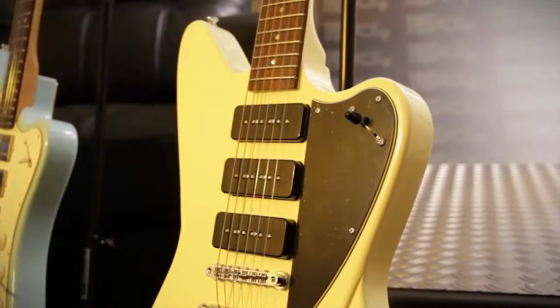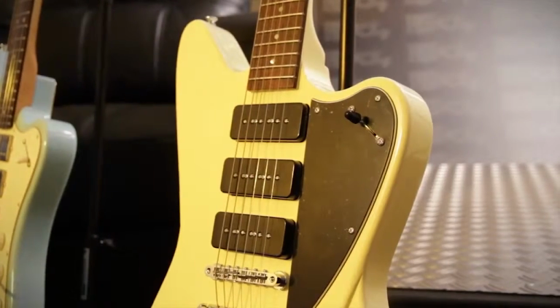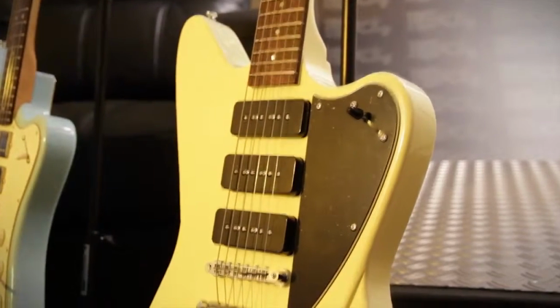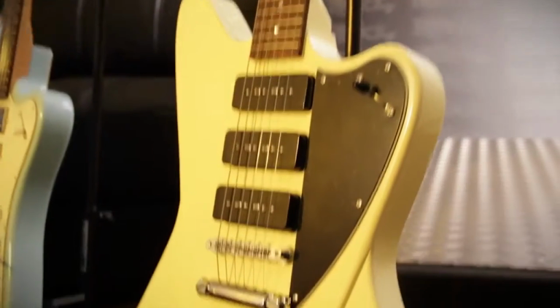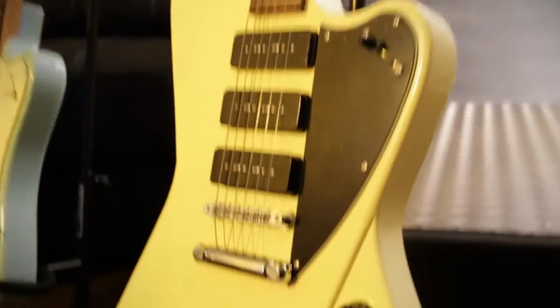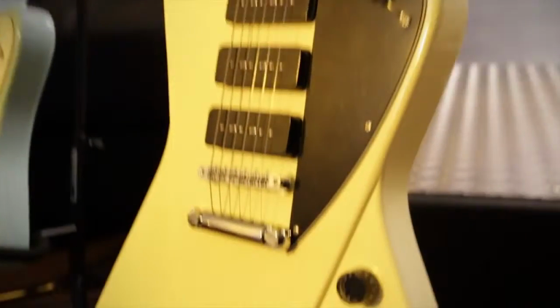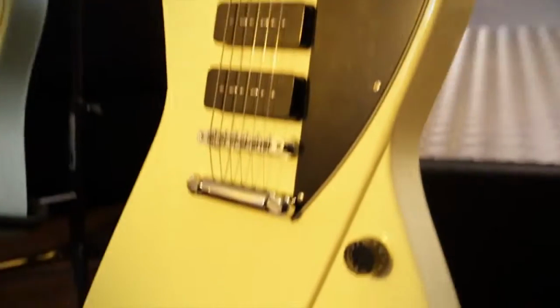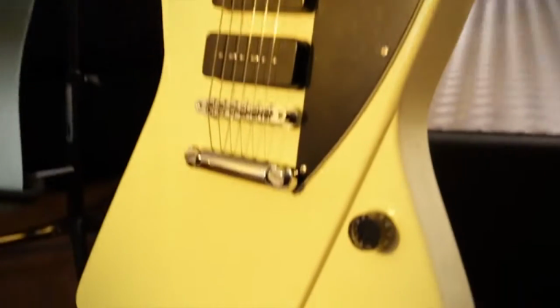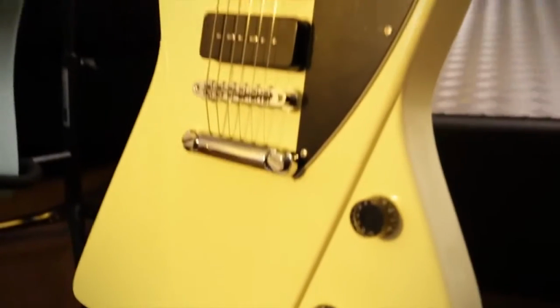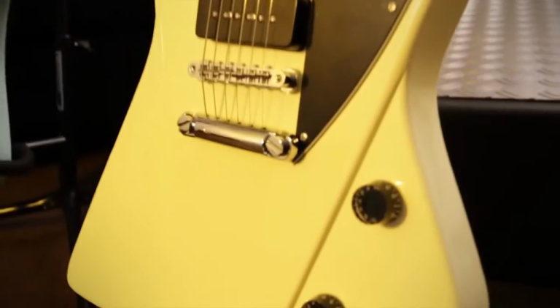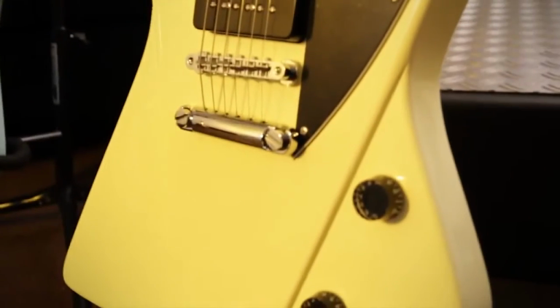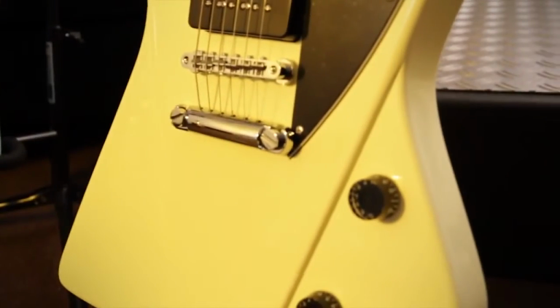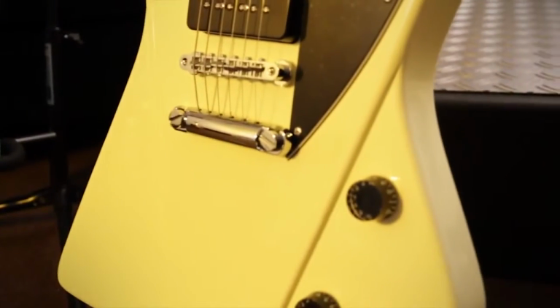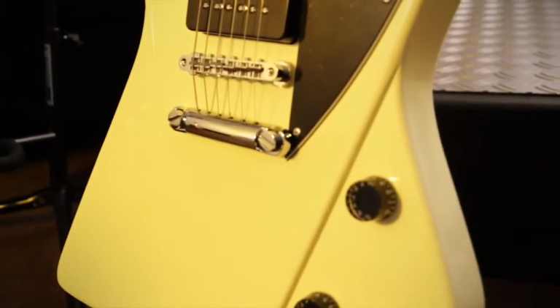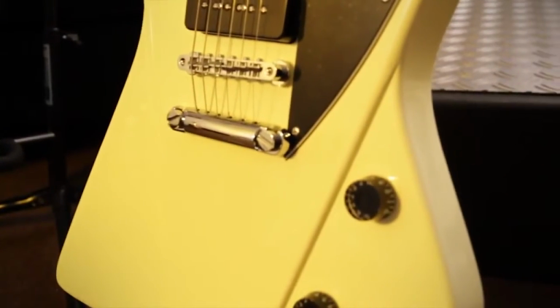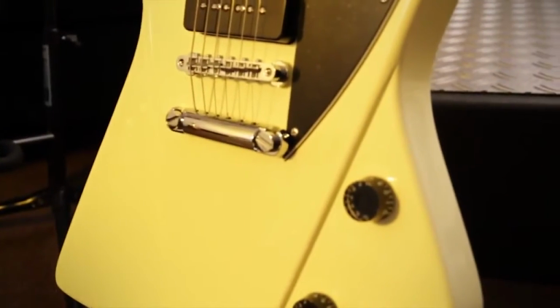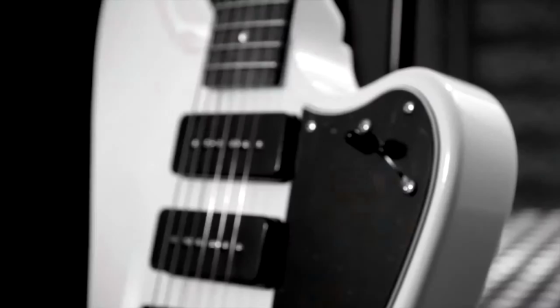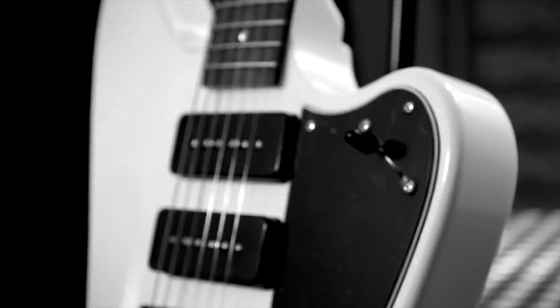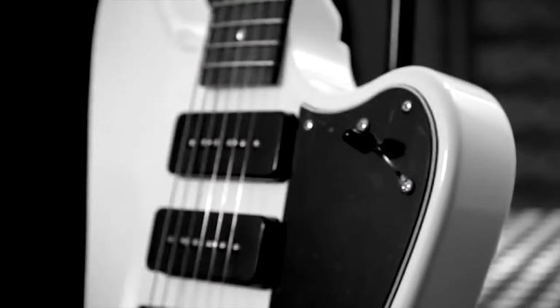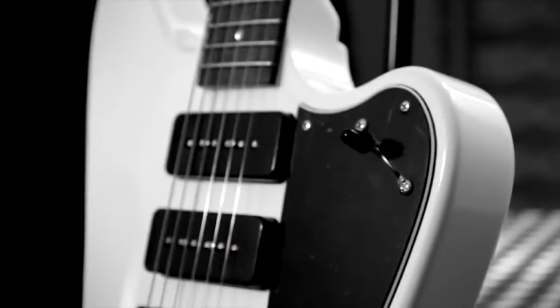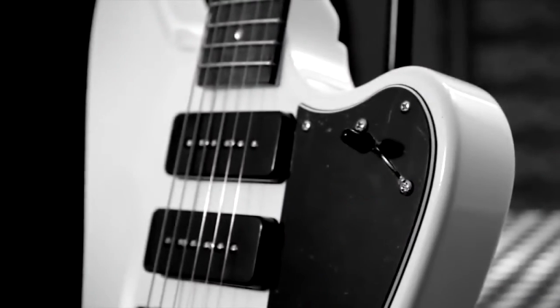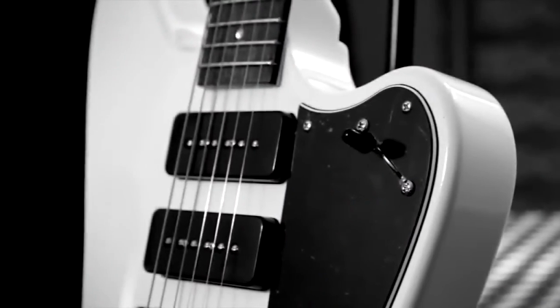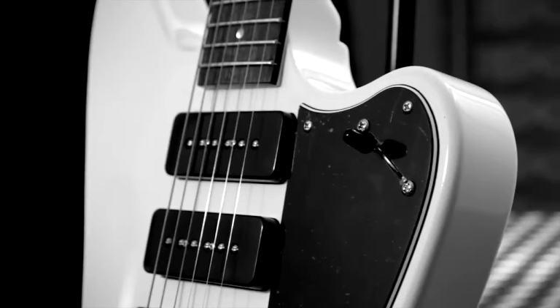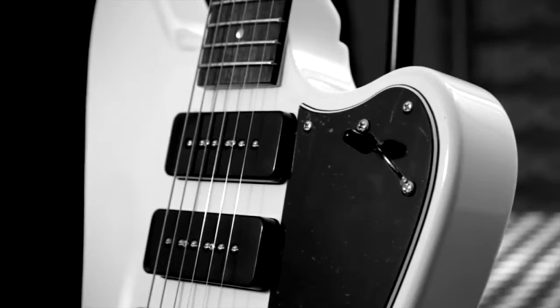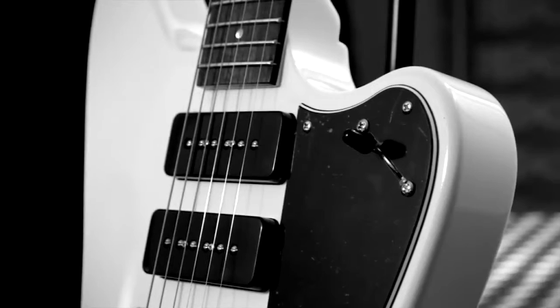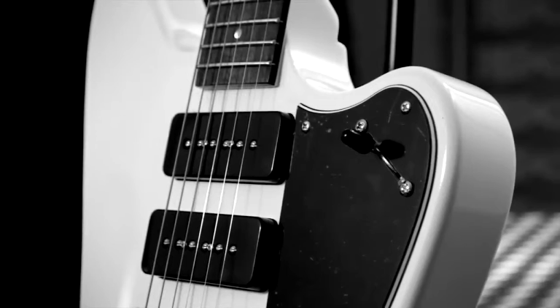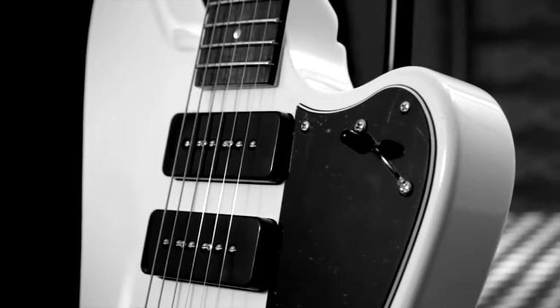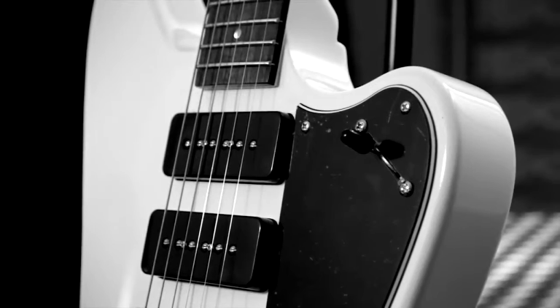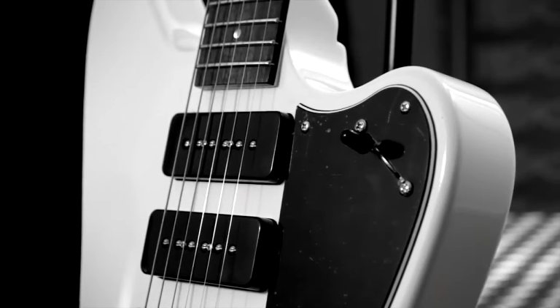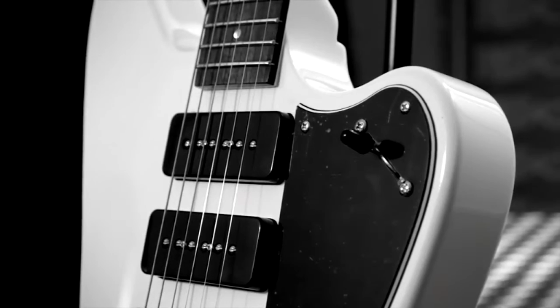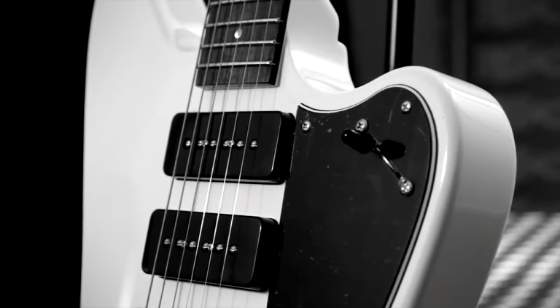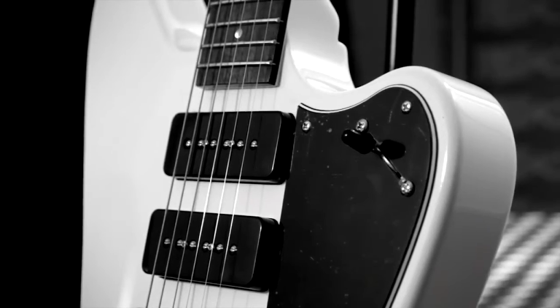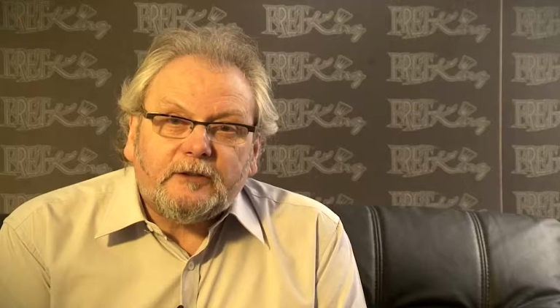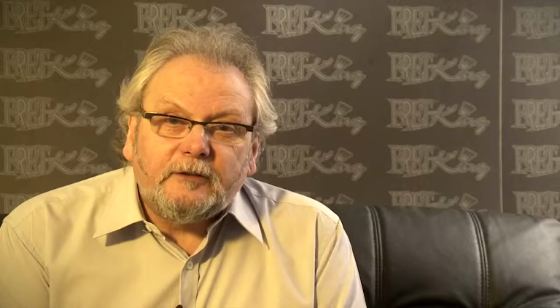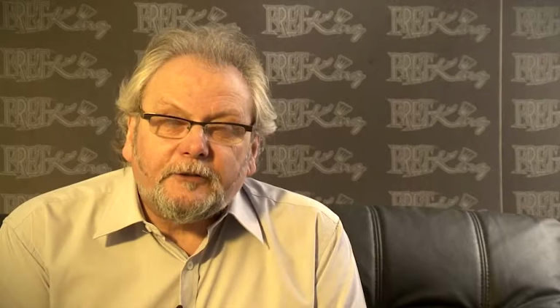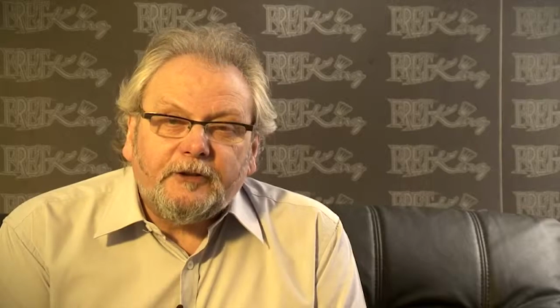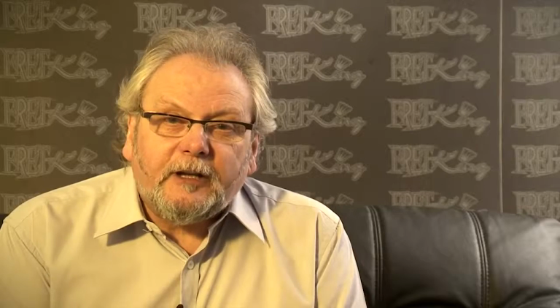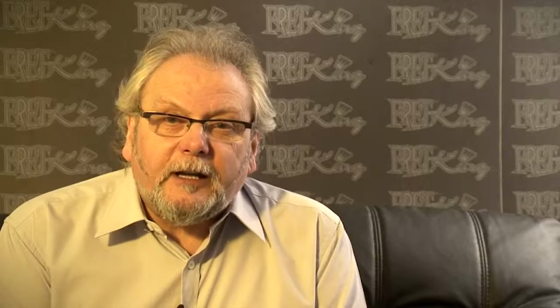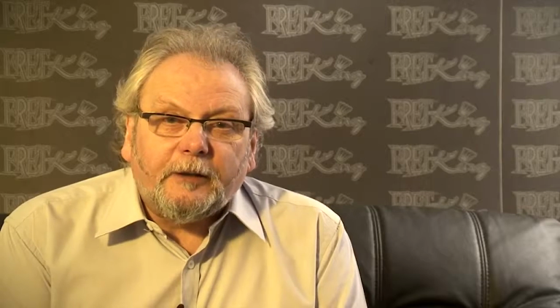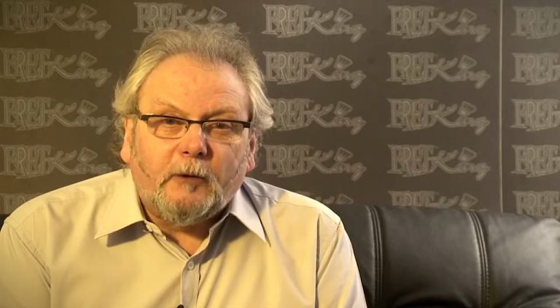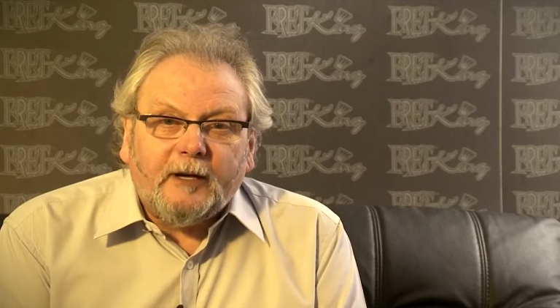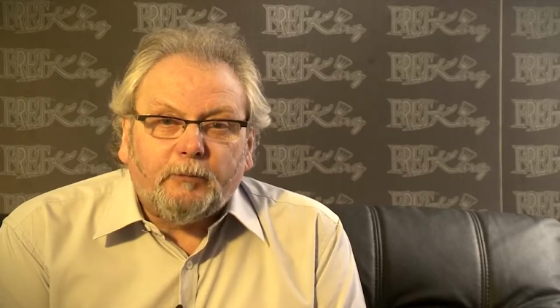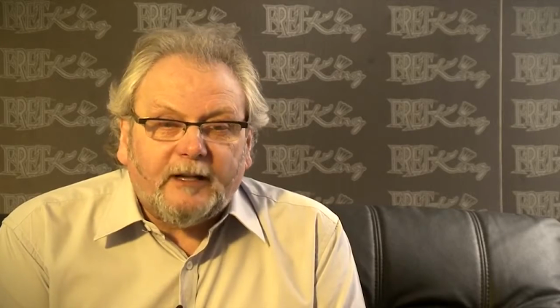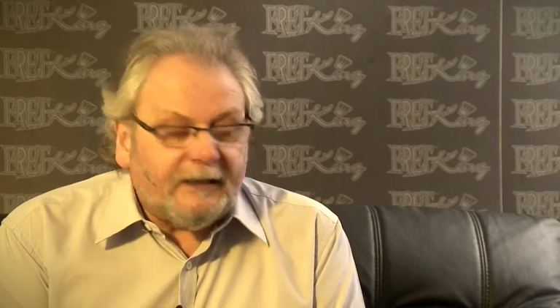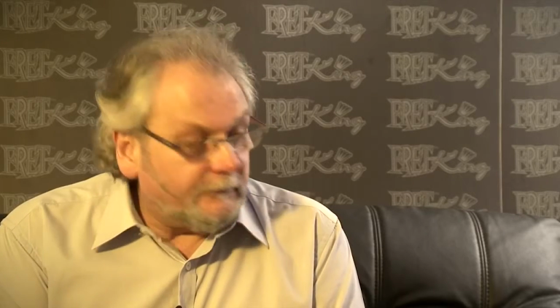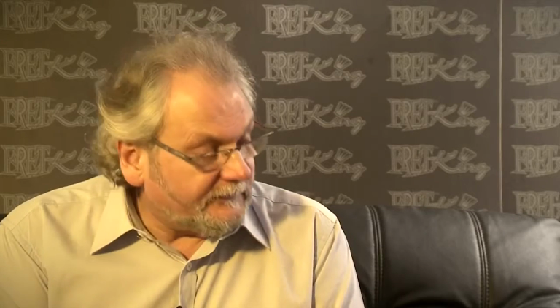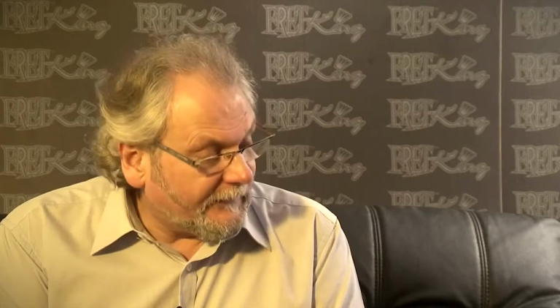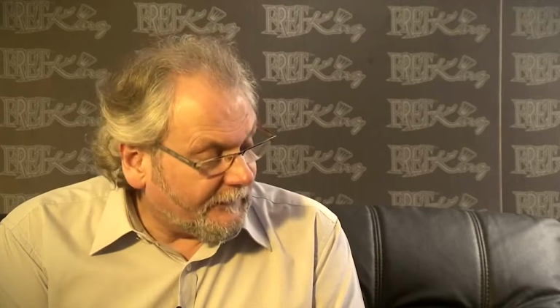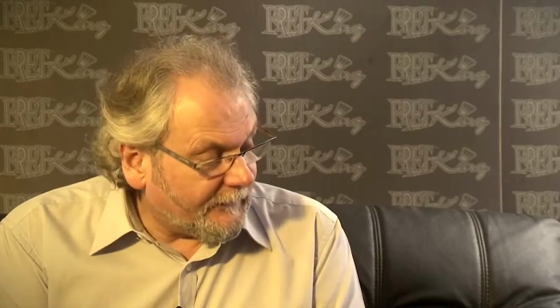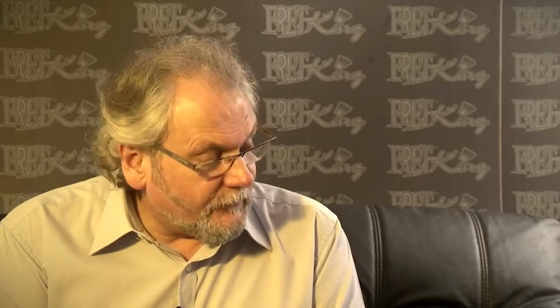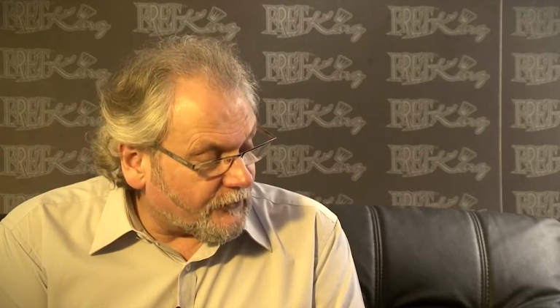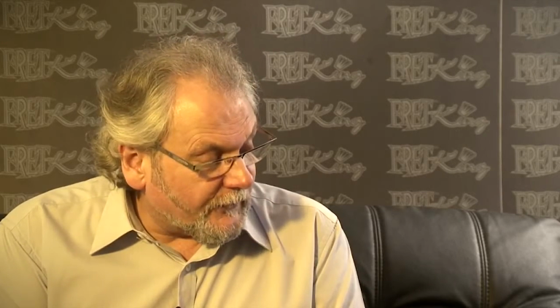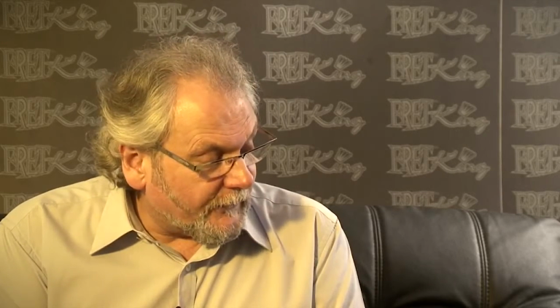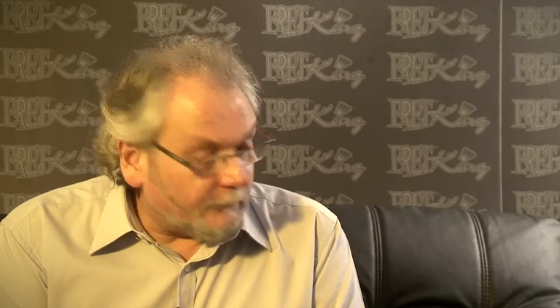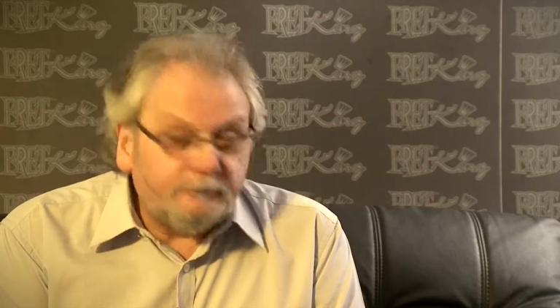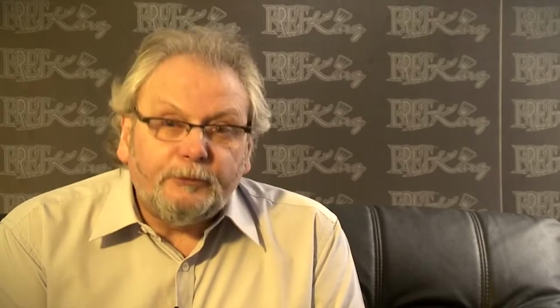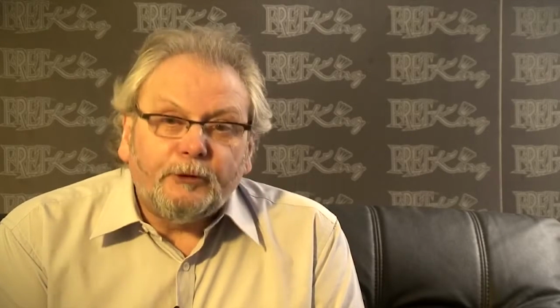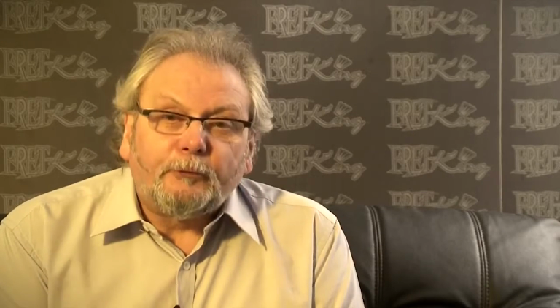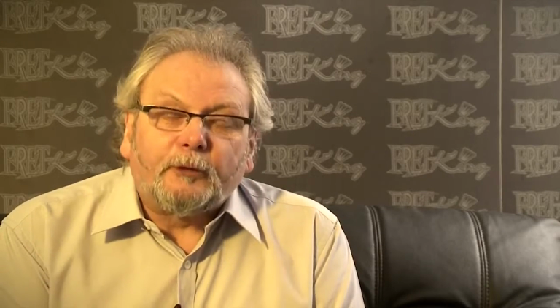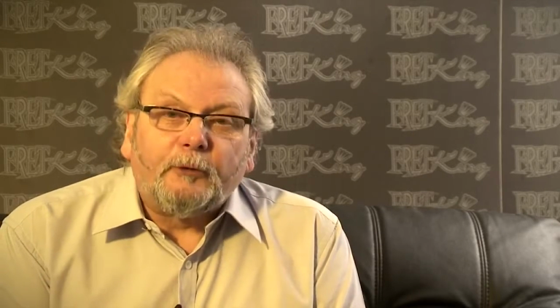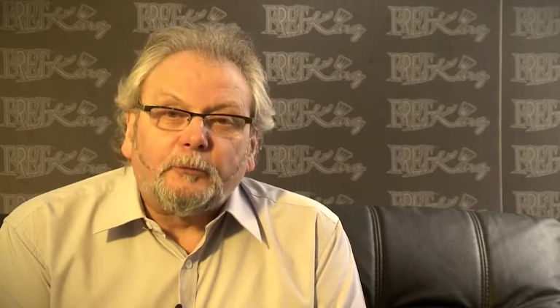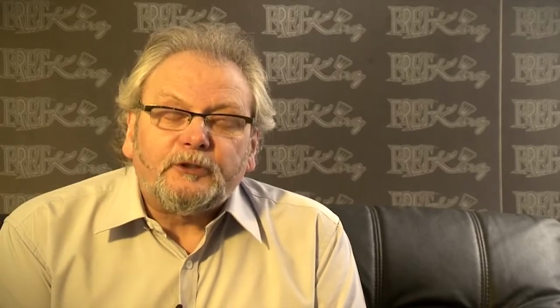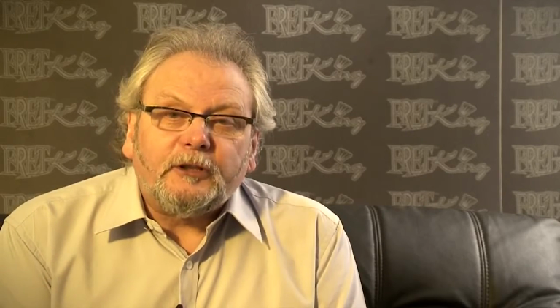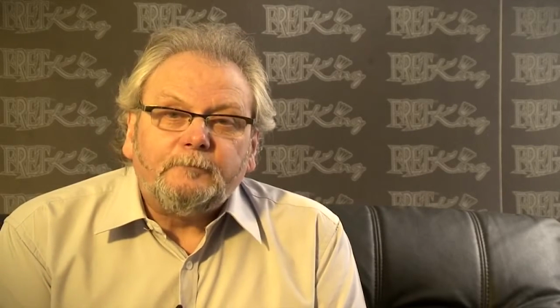Master volume, master tone, simple five-way switch — nothing to get in the way of playing, just a pure rock and roll machine.